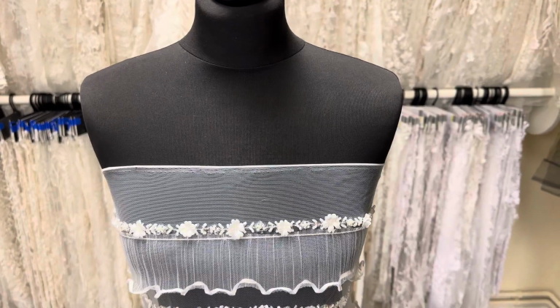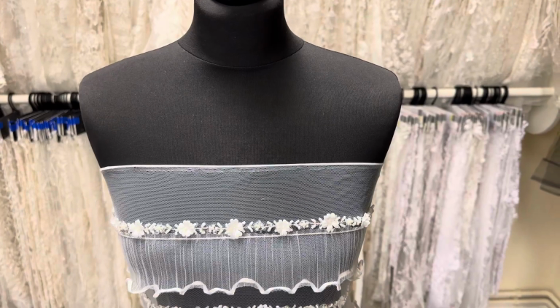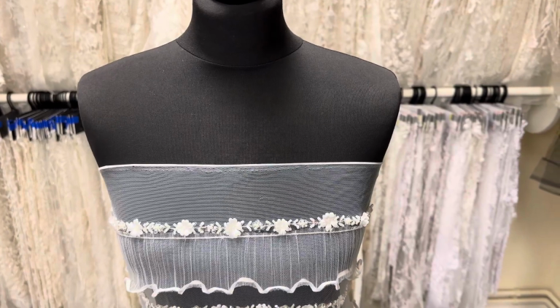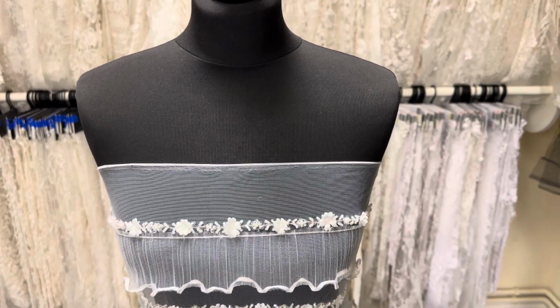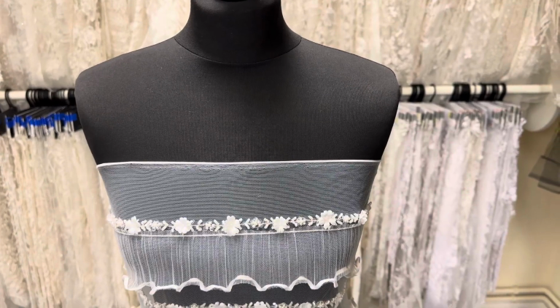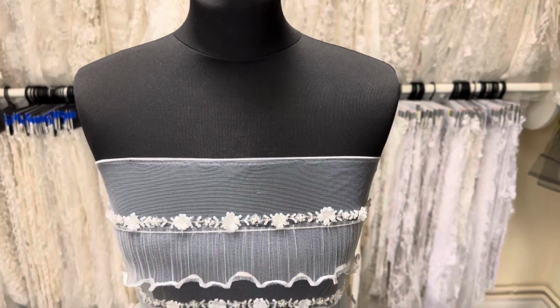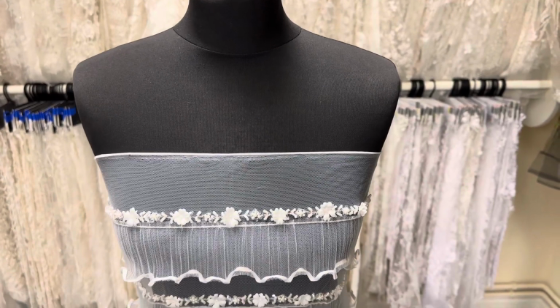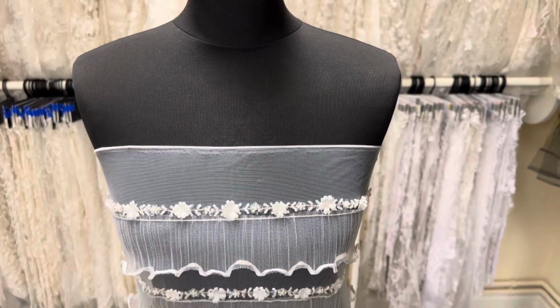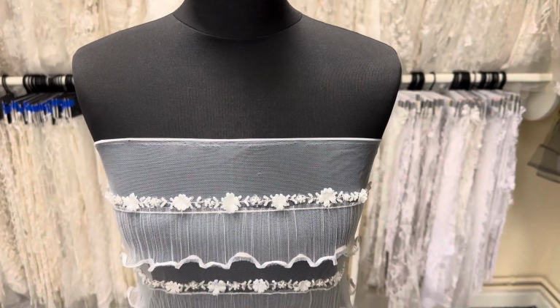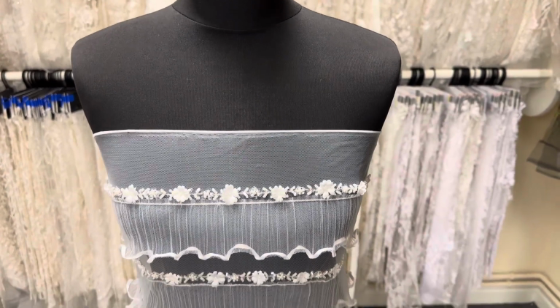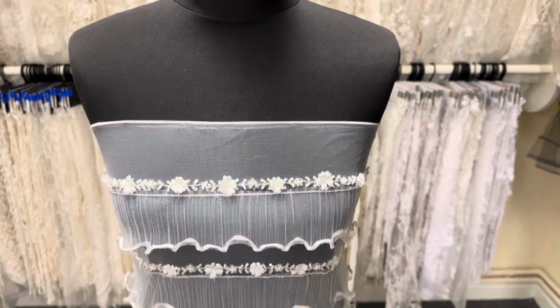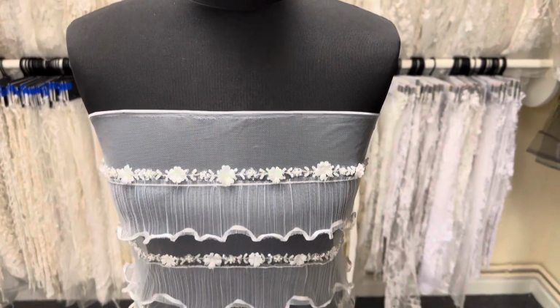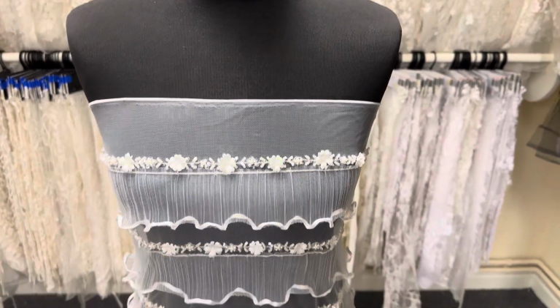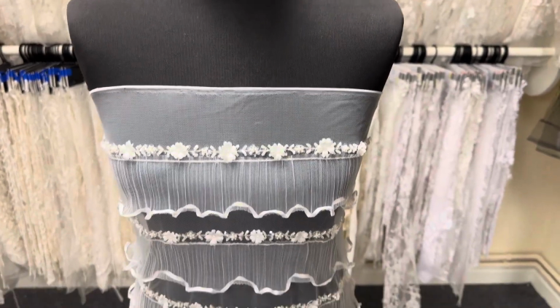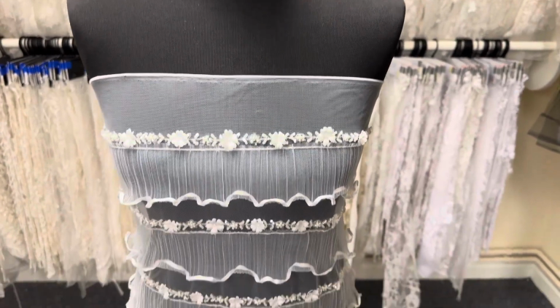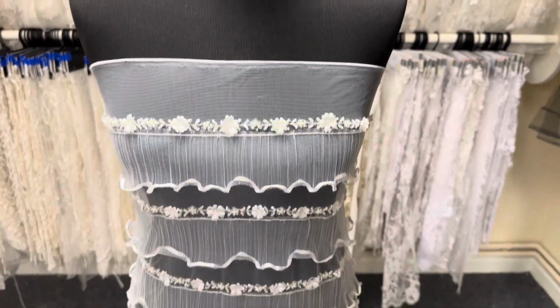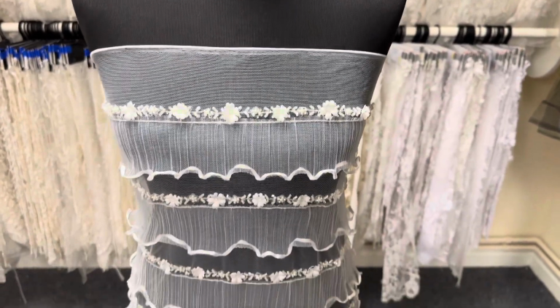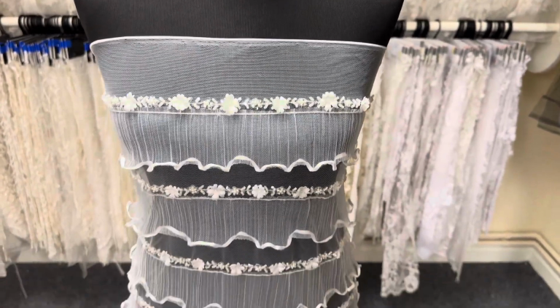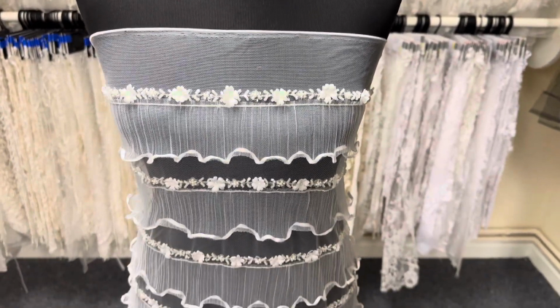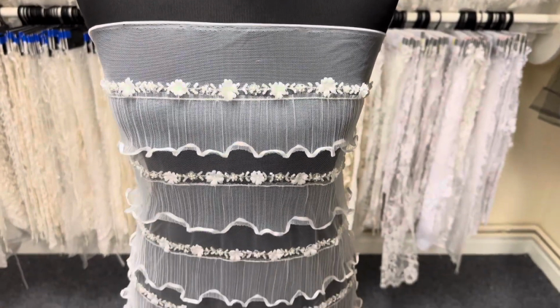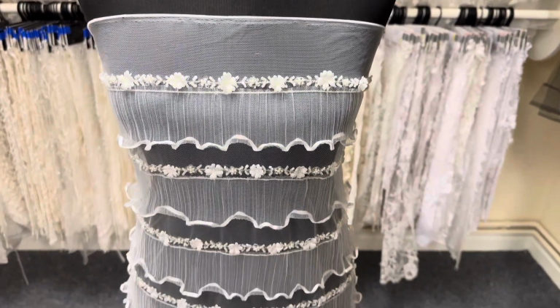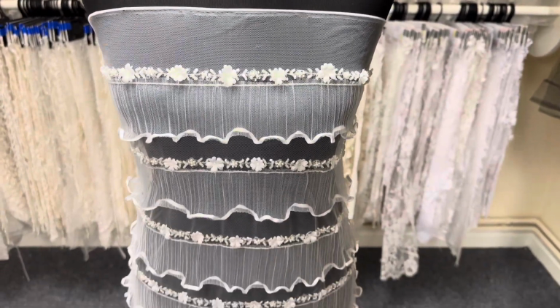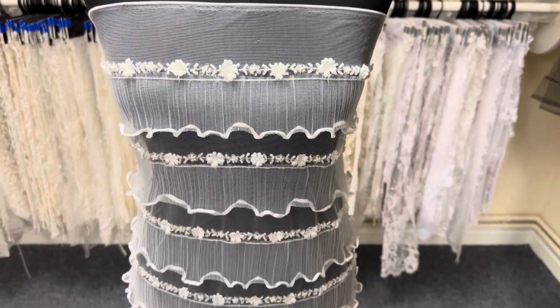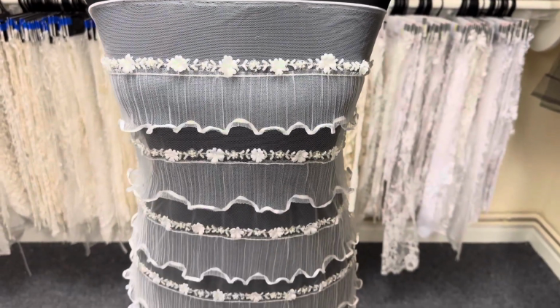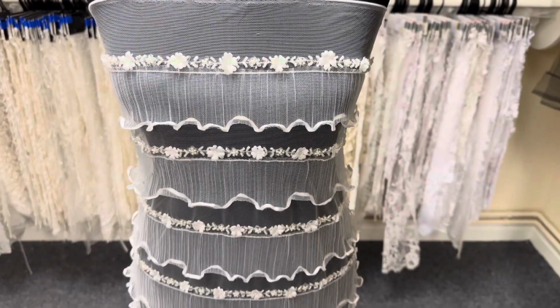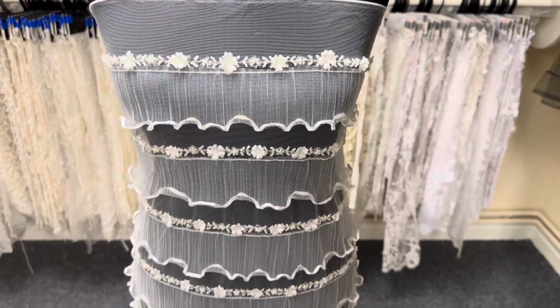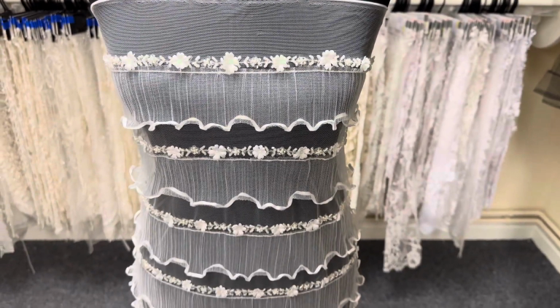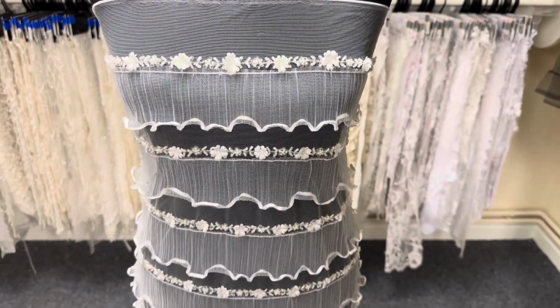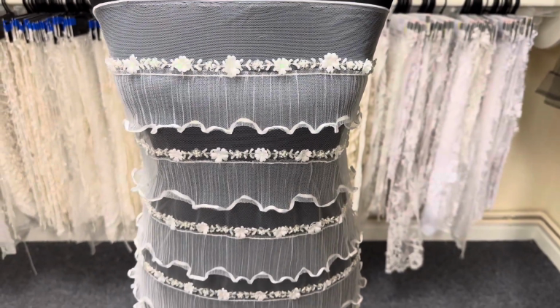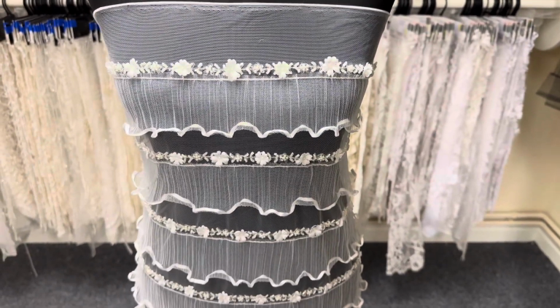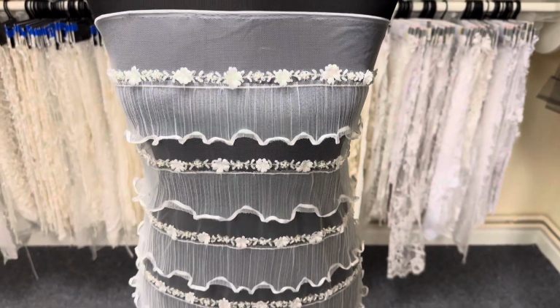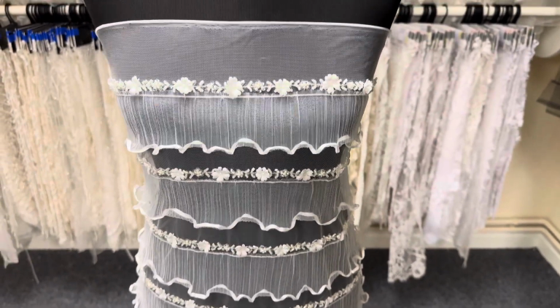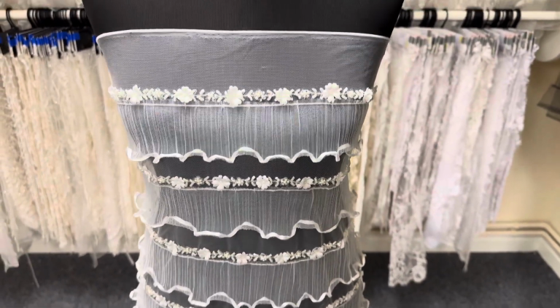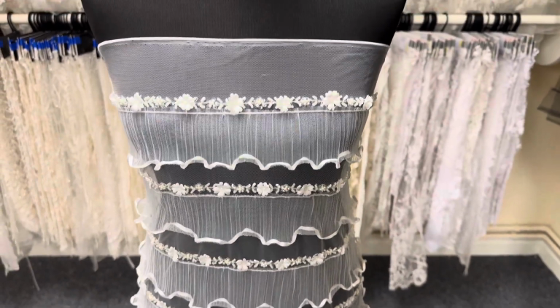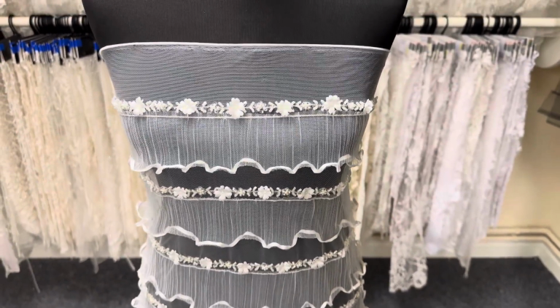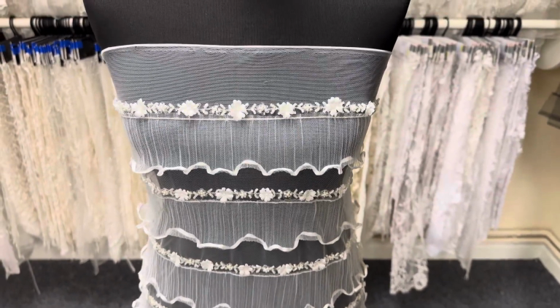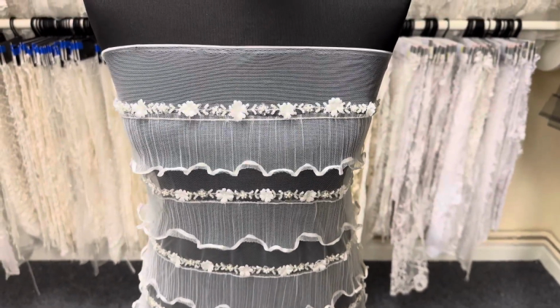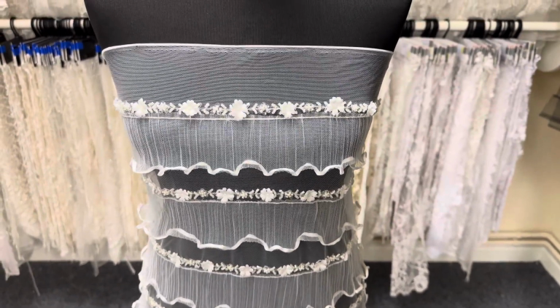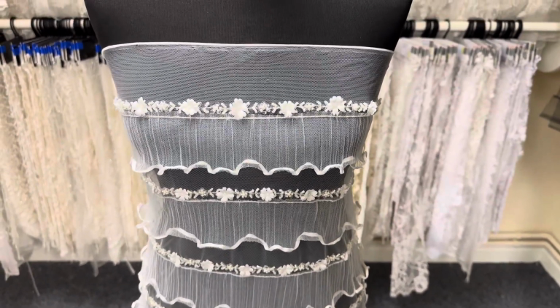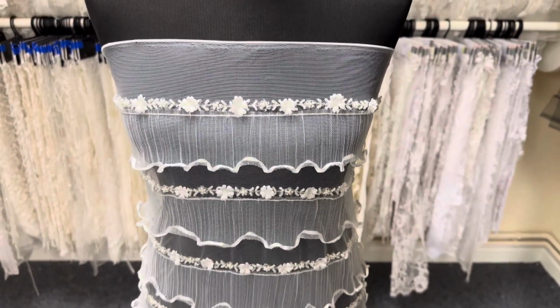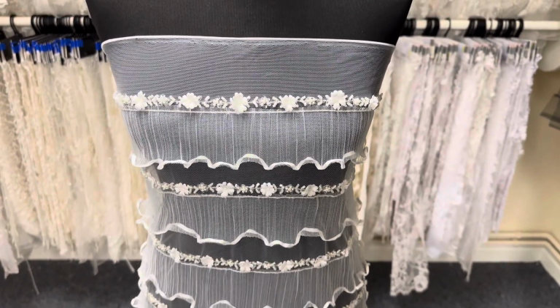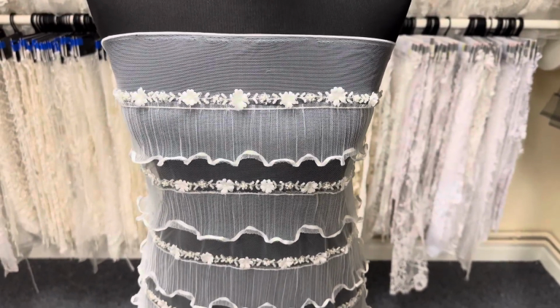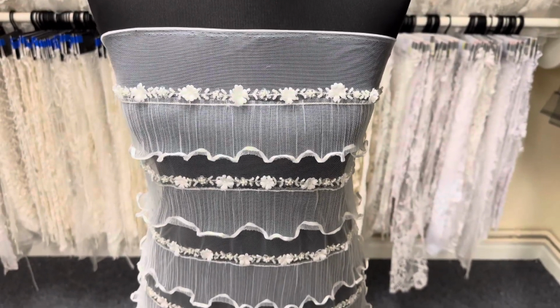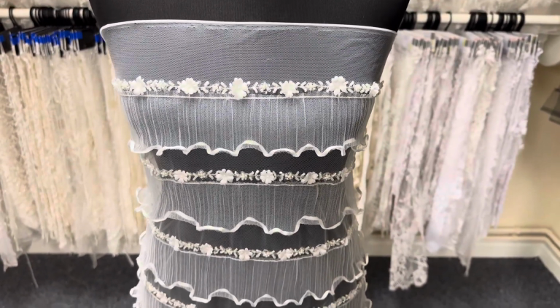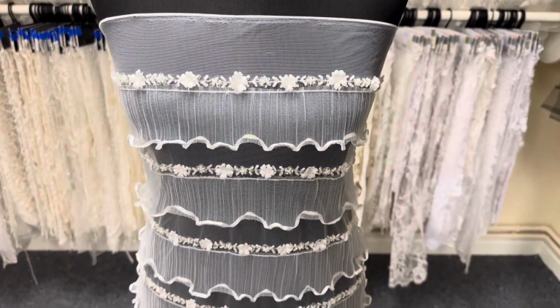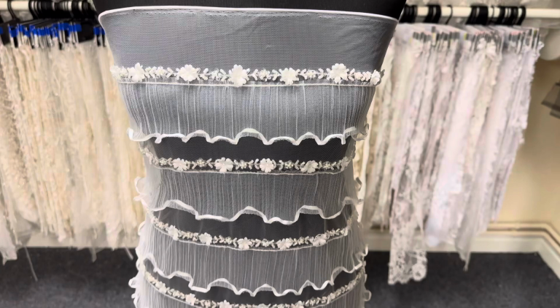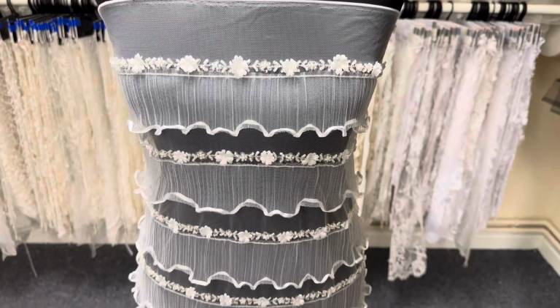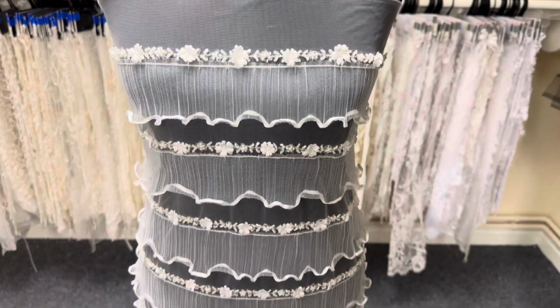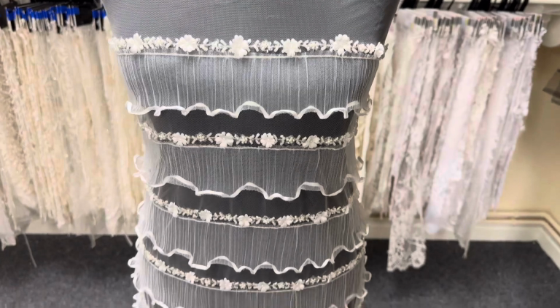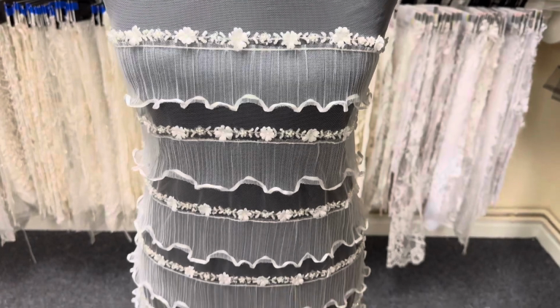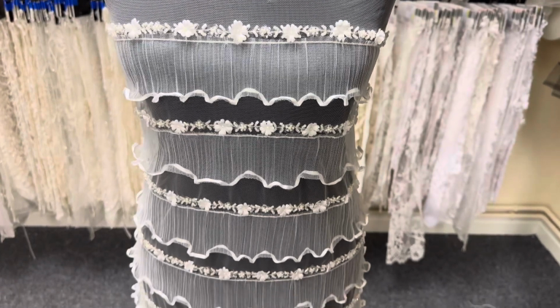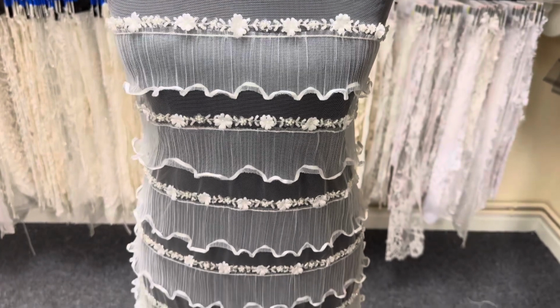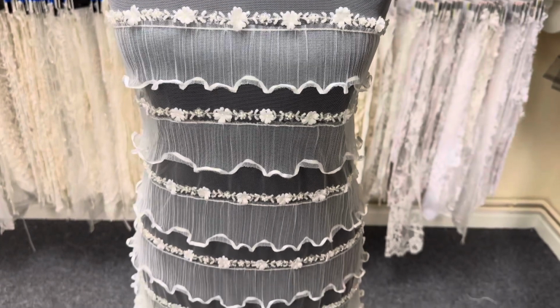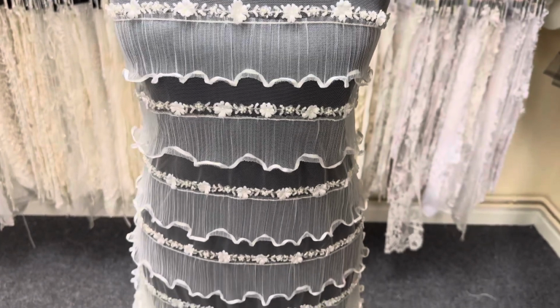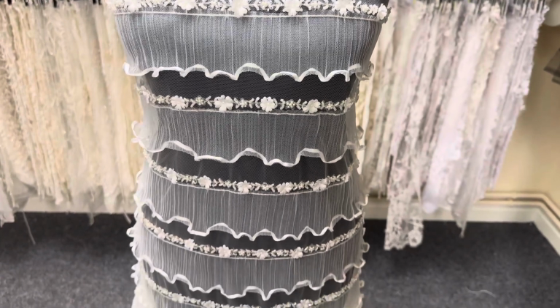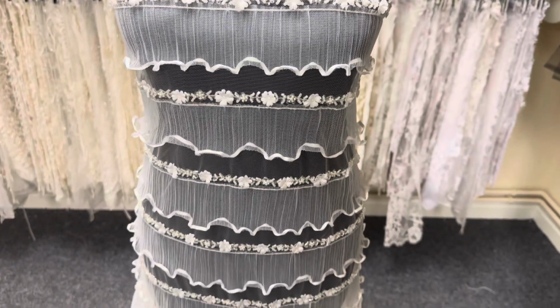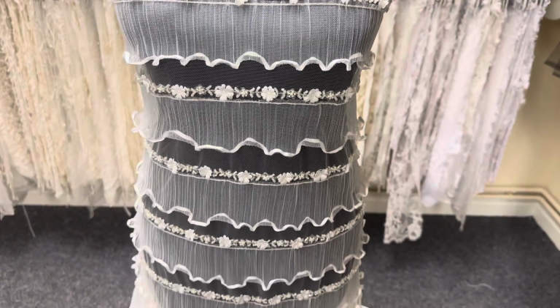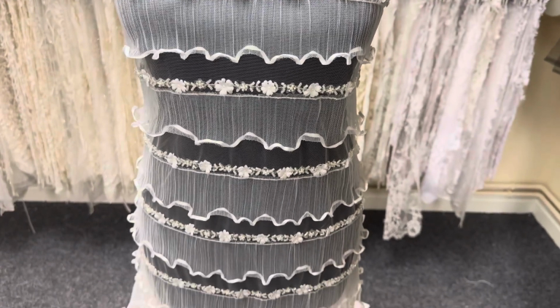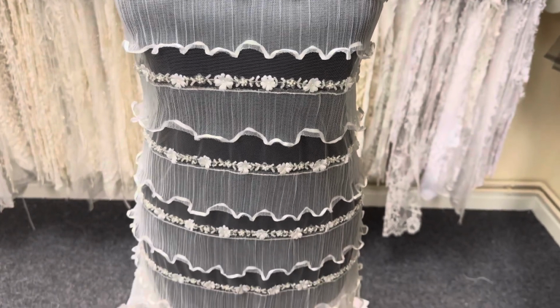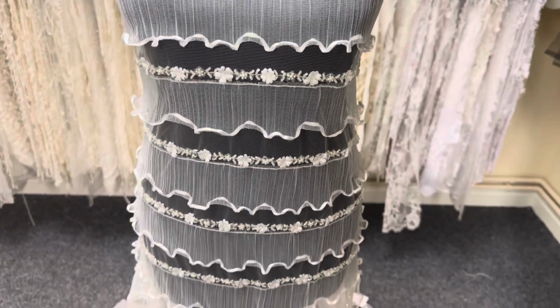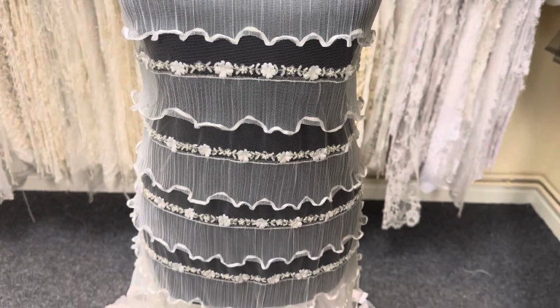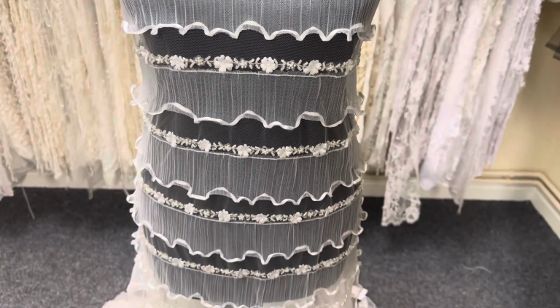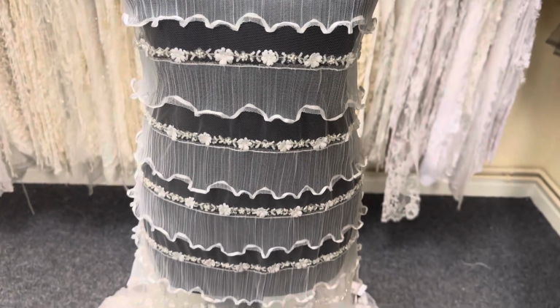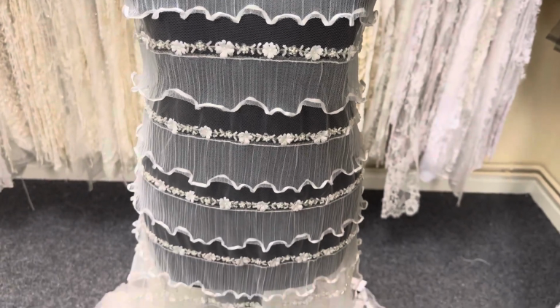Good afternoon from Broidal Fabrics. Today I want to tell you about one of my very favorite laces — it's called Arricelli.